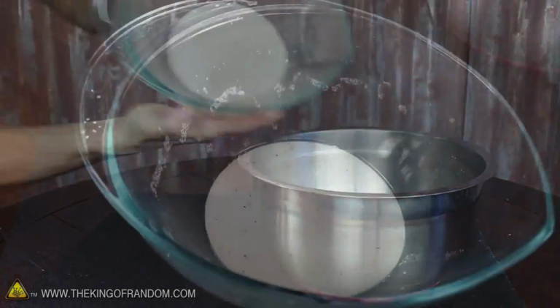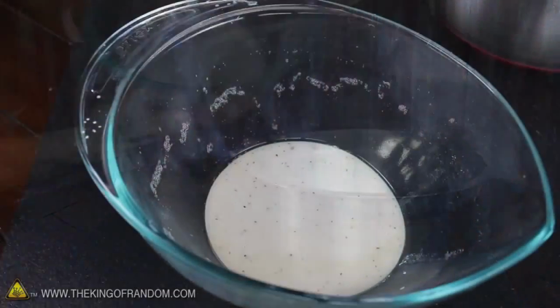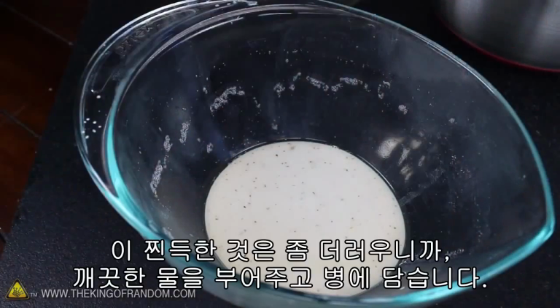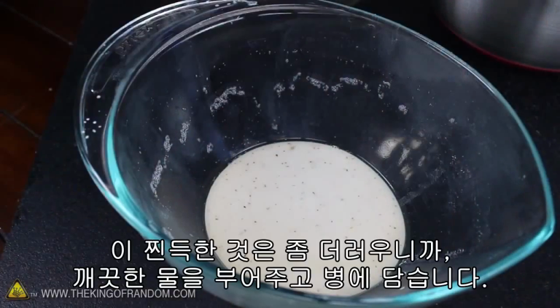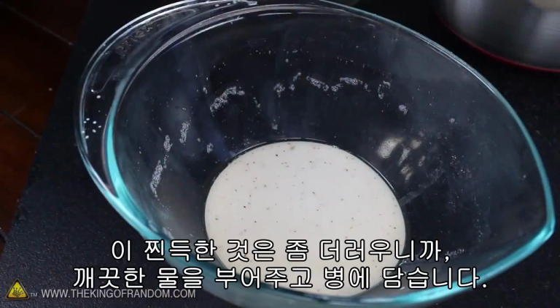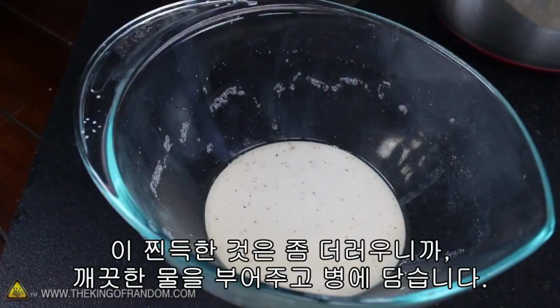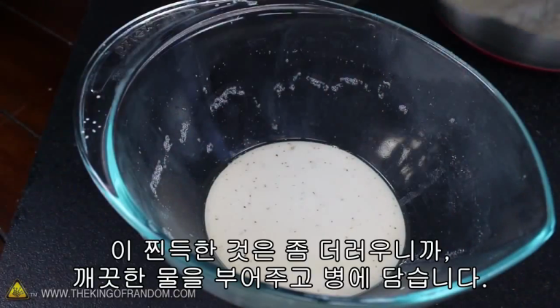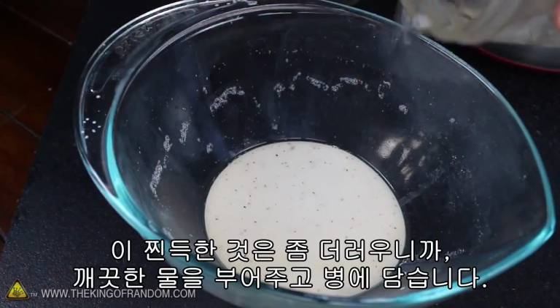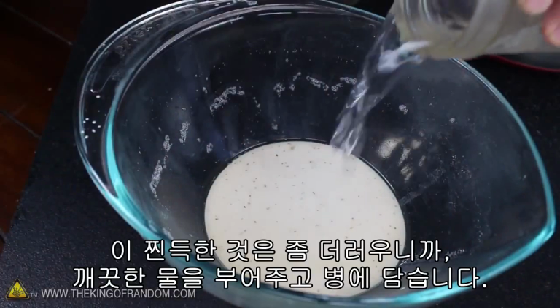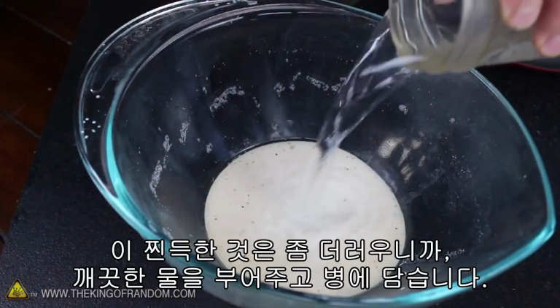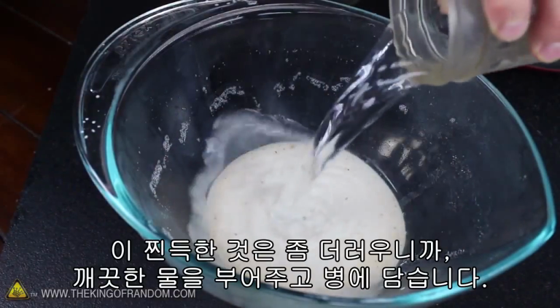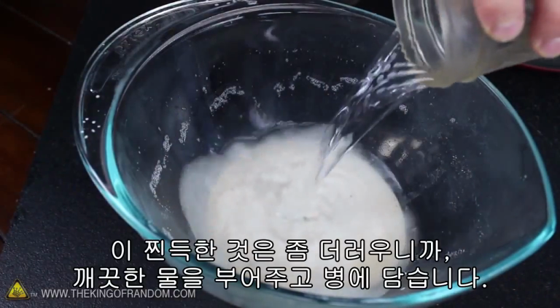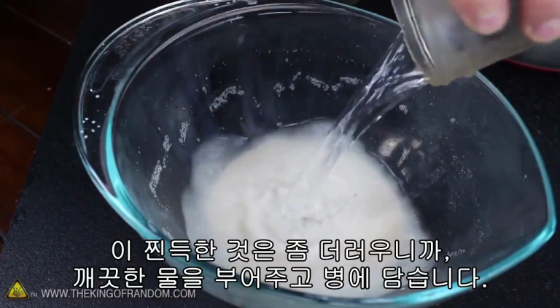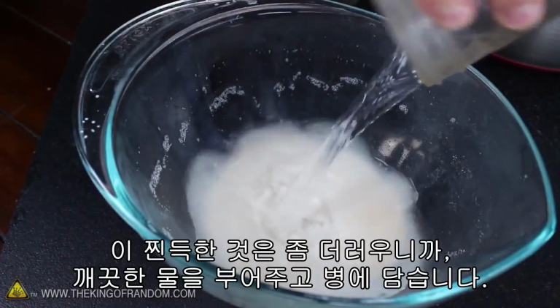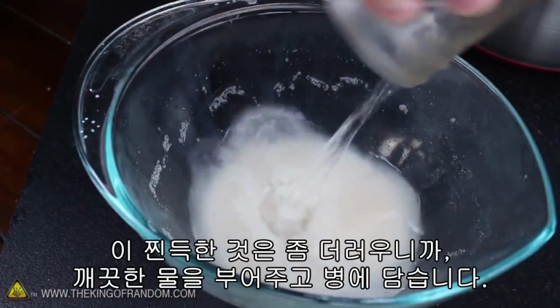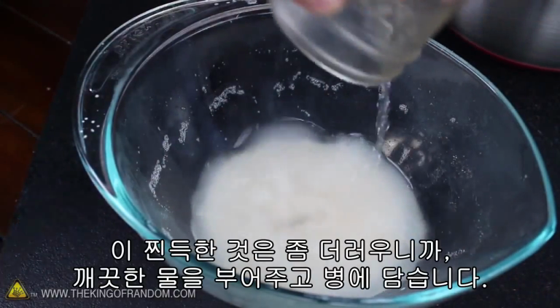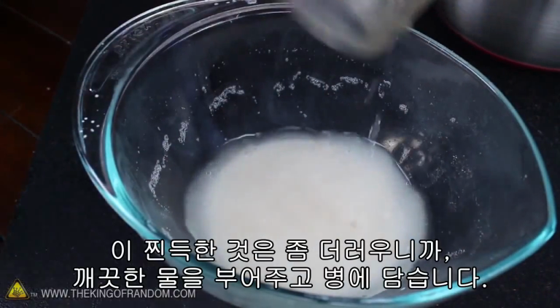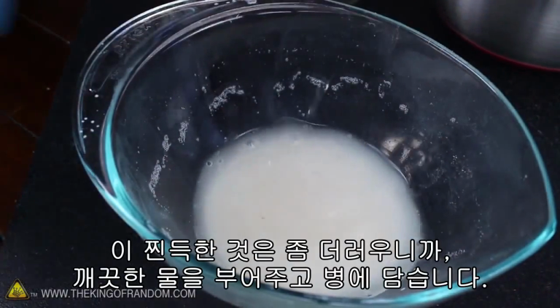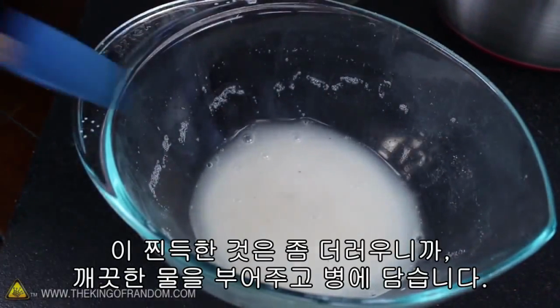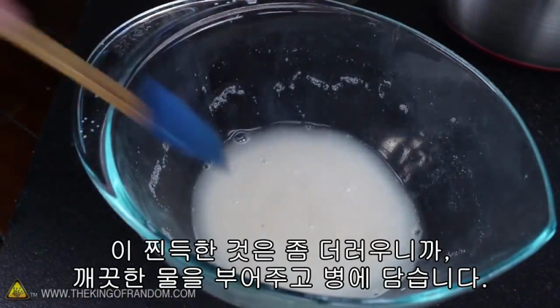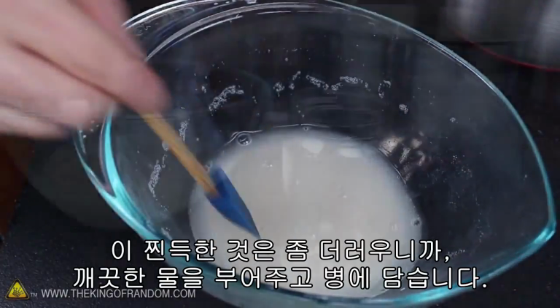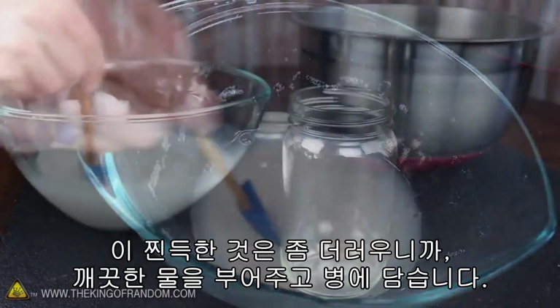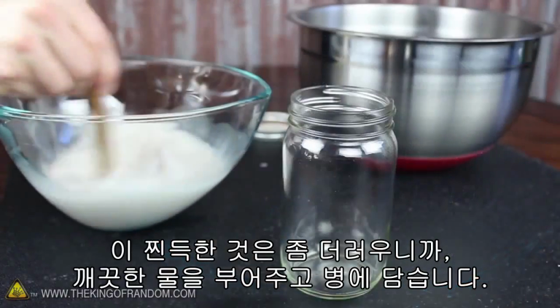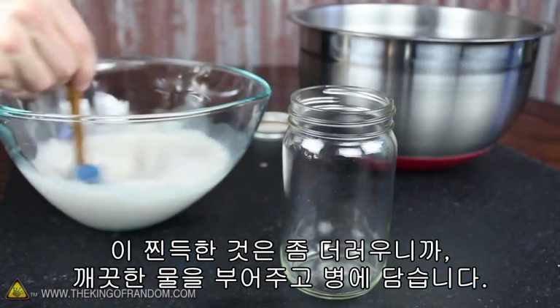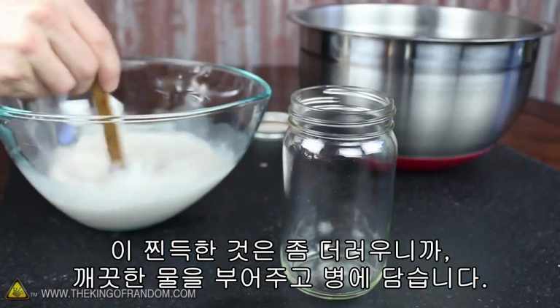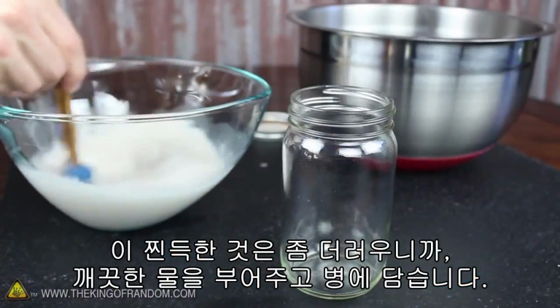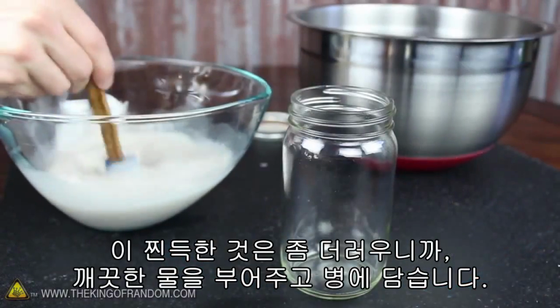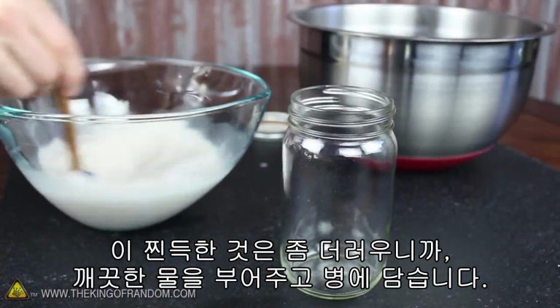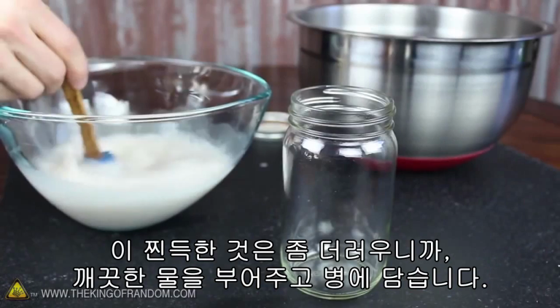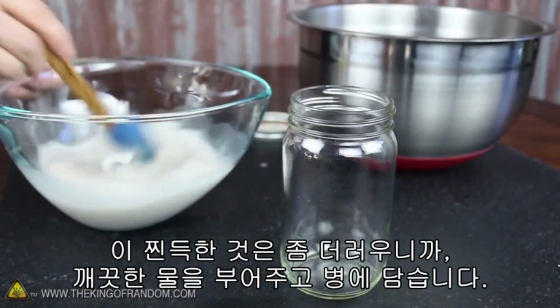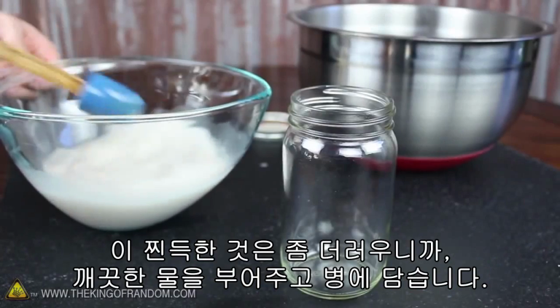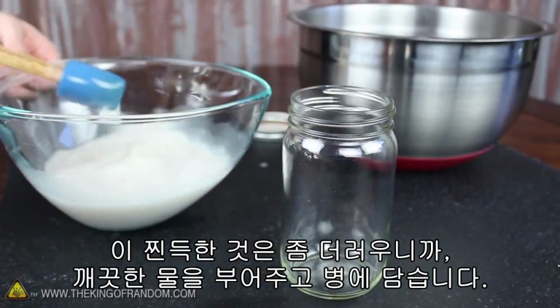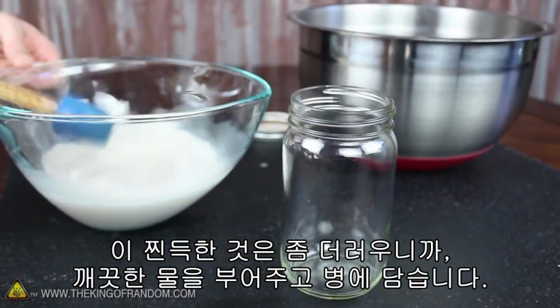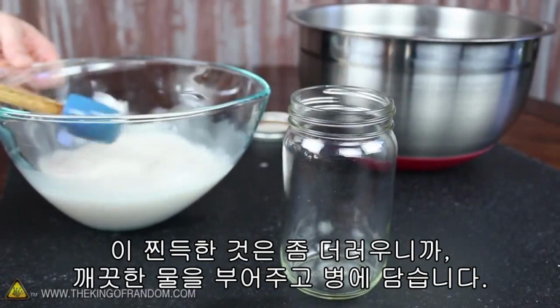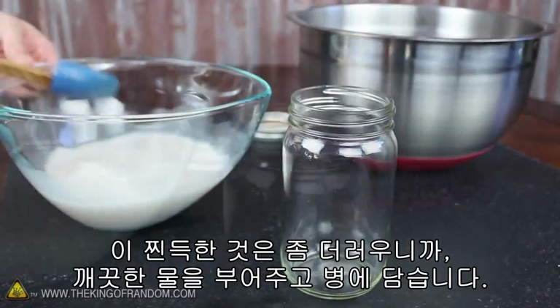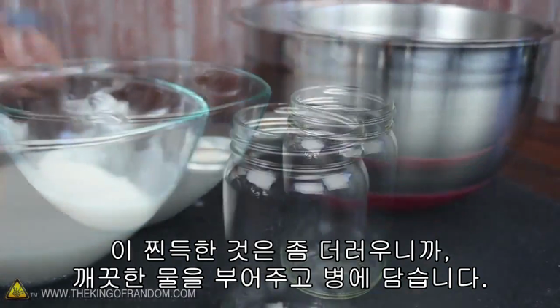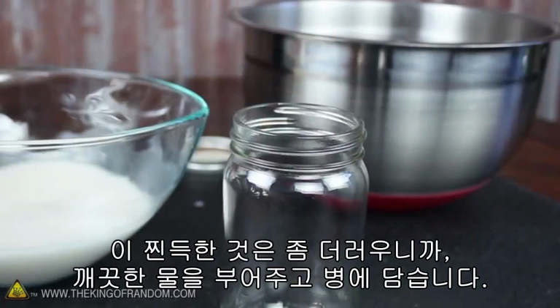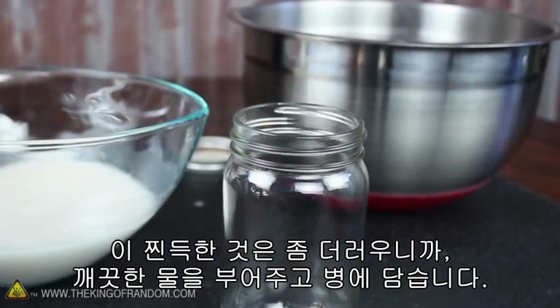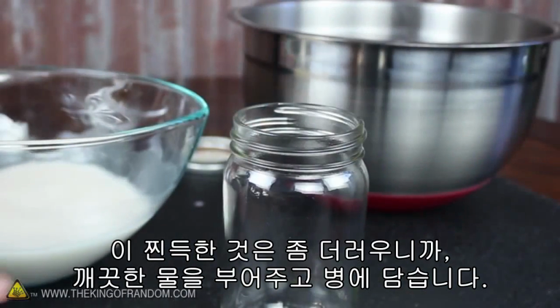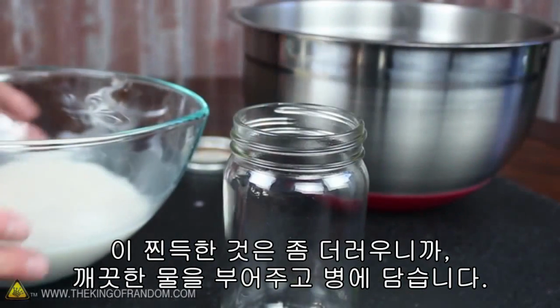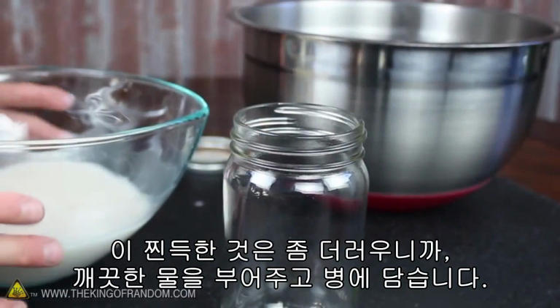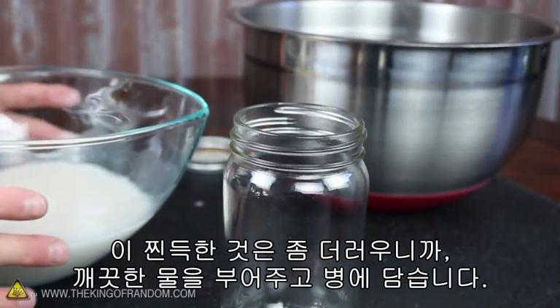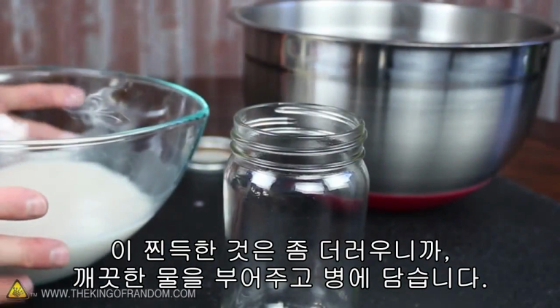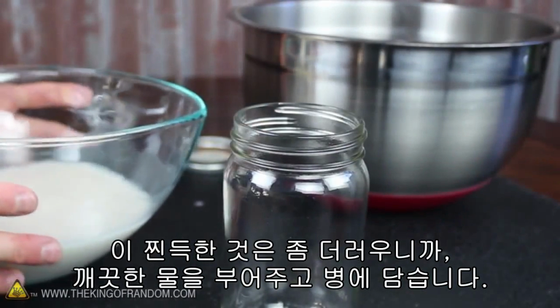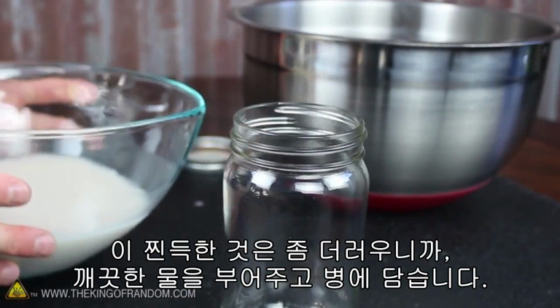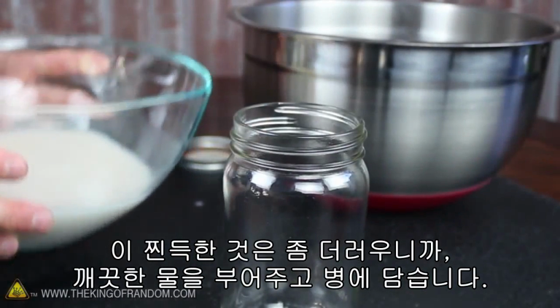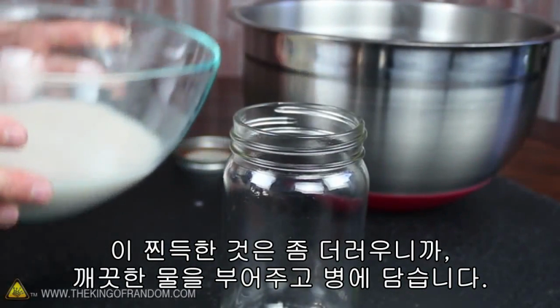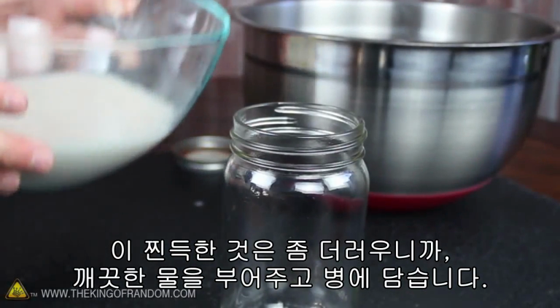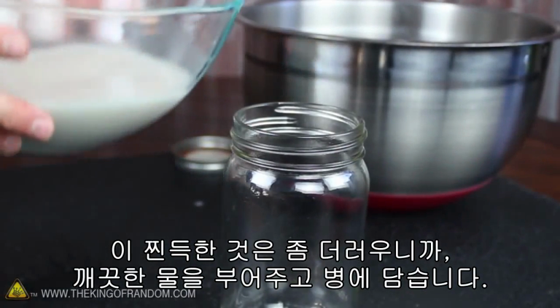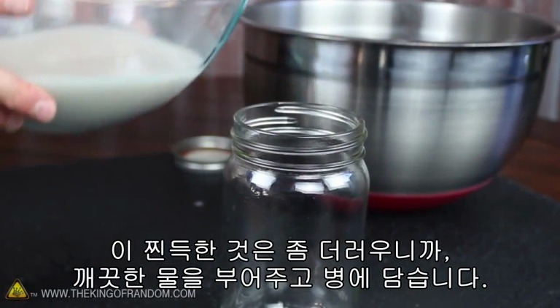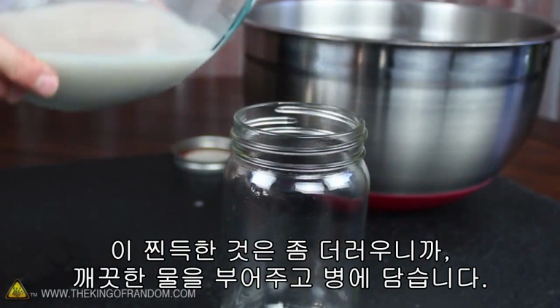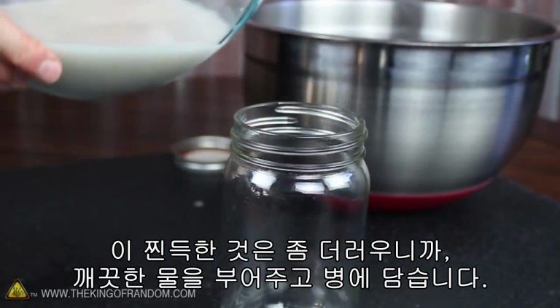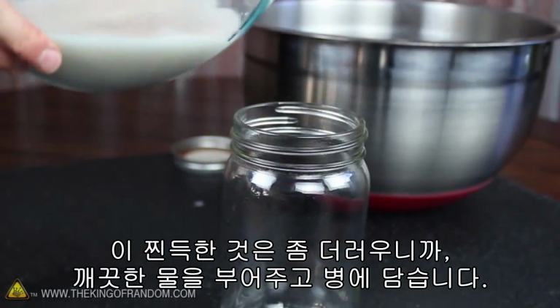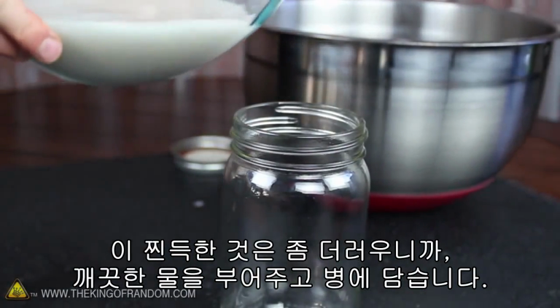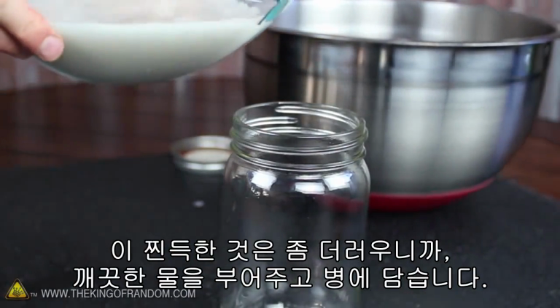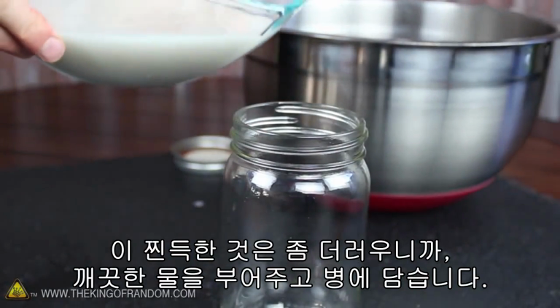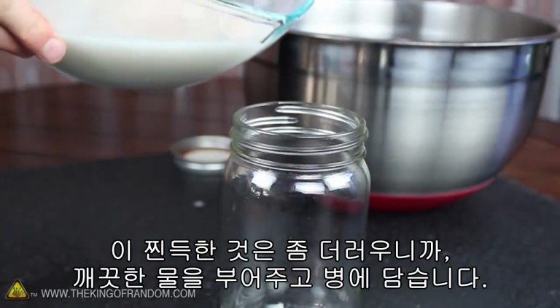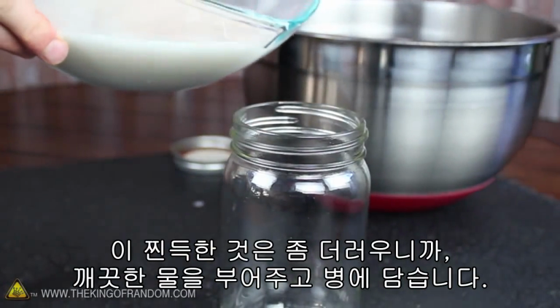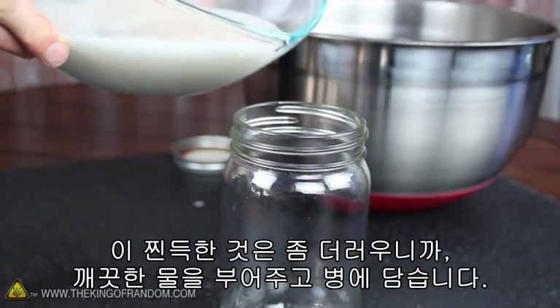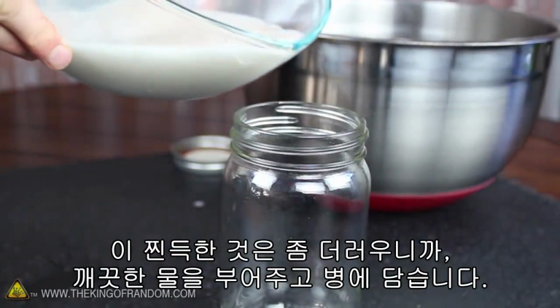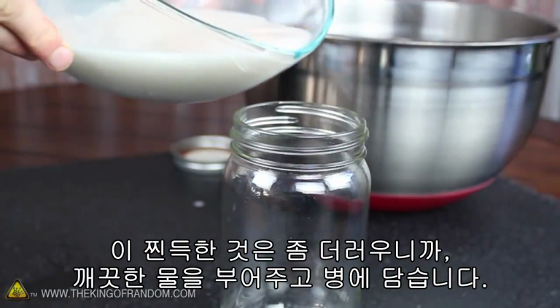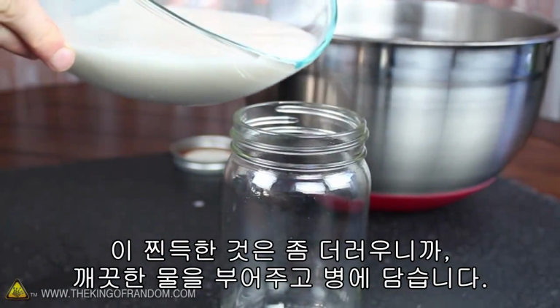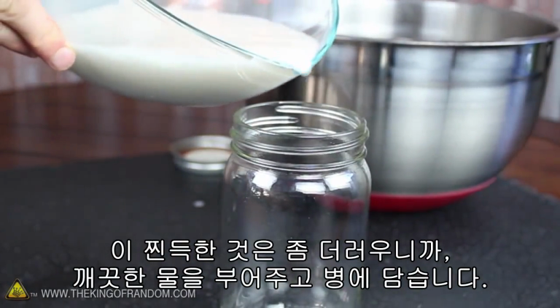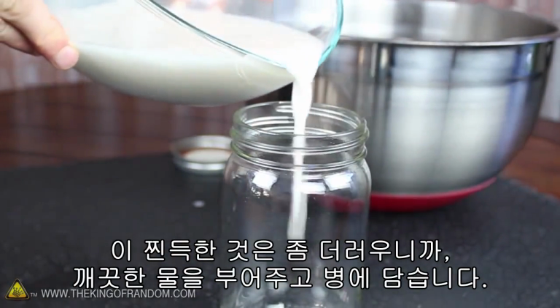The goop is a little bit dirty, so to clean it, let's mix in a bit of fresh water and pour it into a tall, thin container, like a glass or a jar.